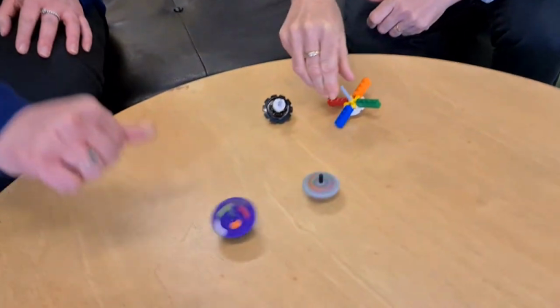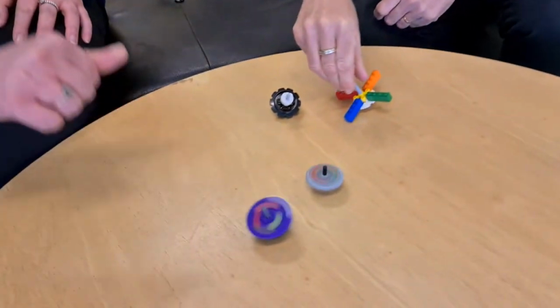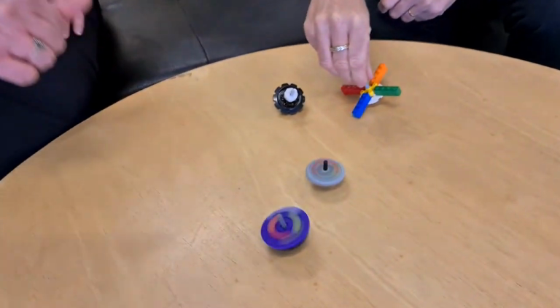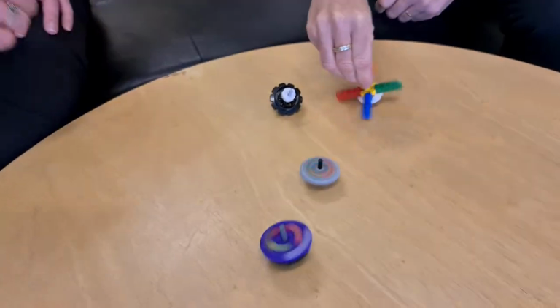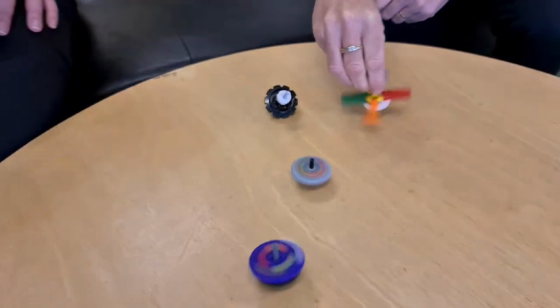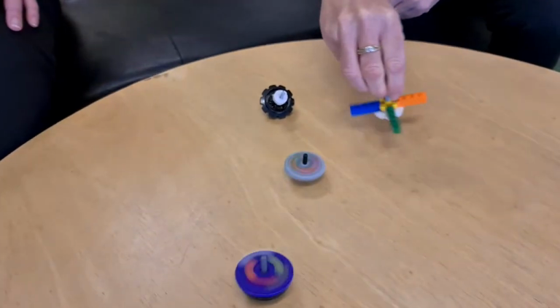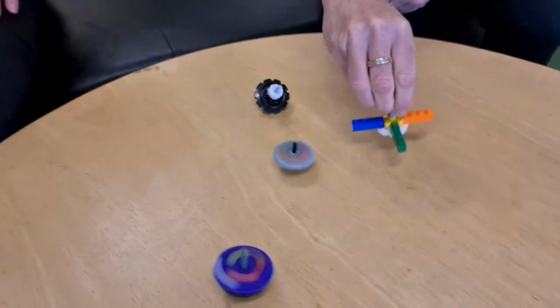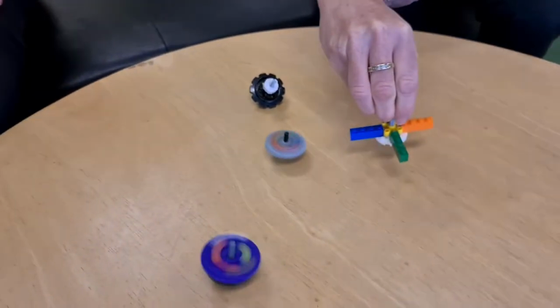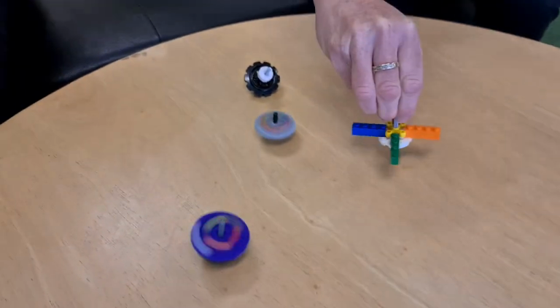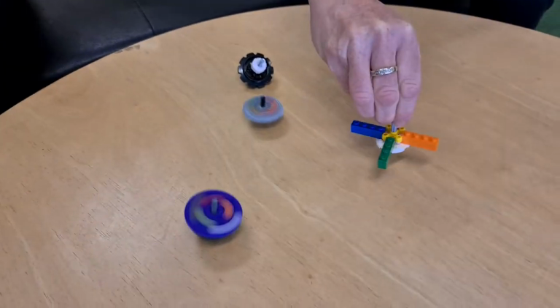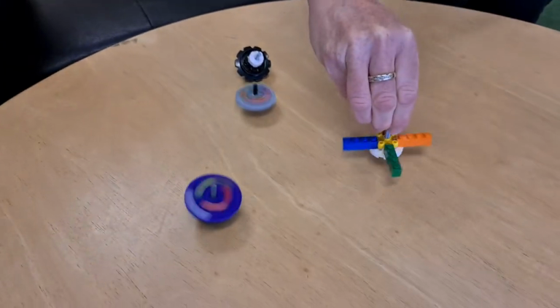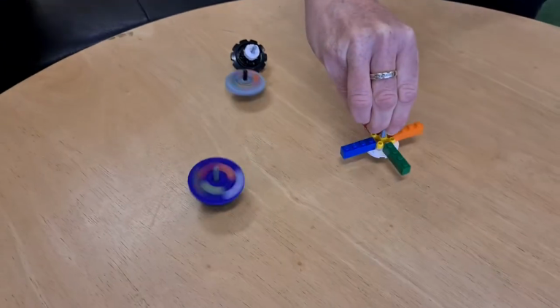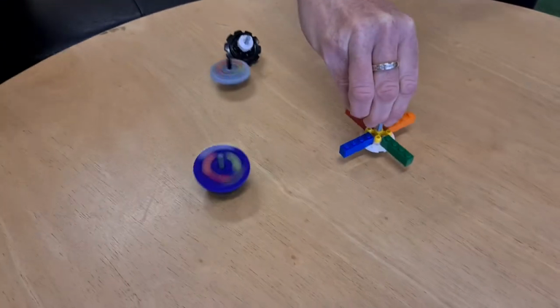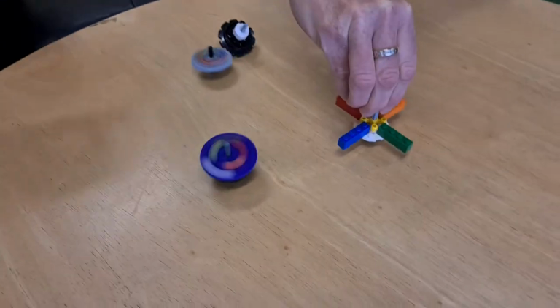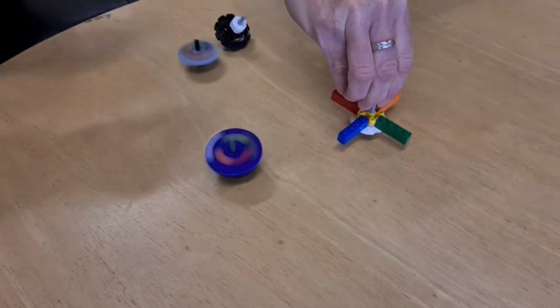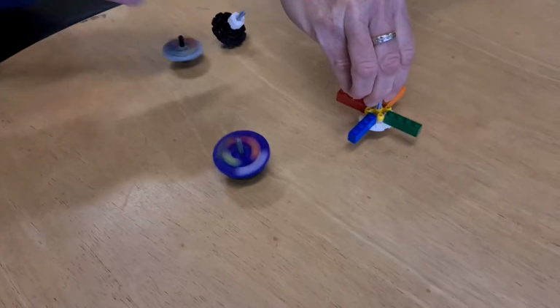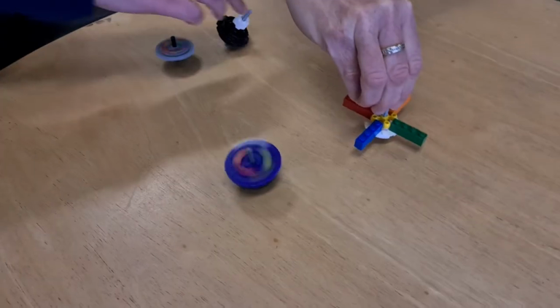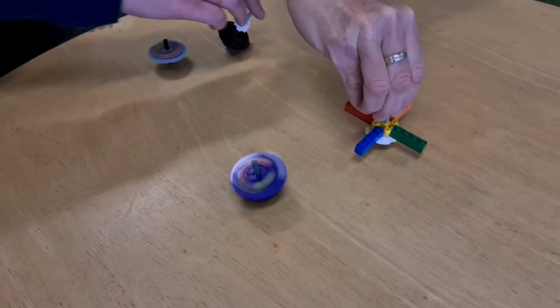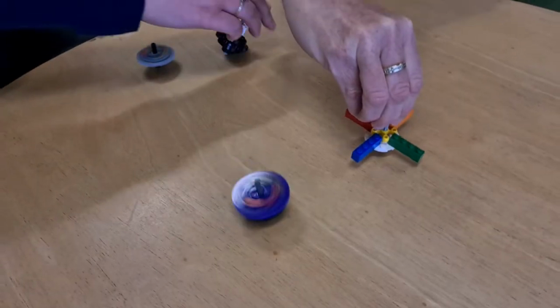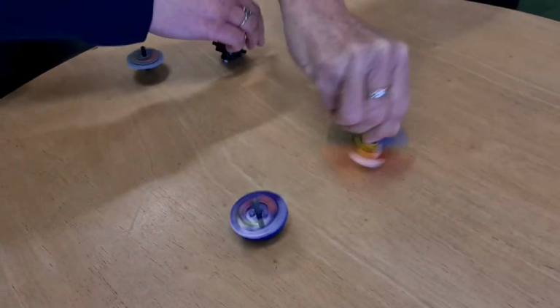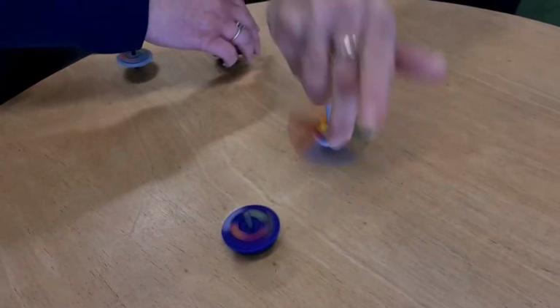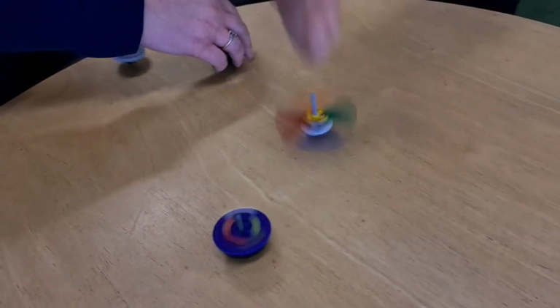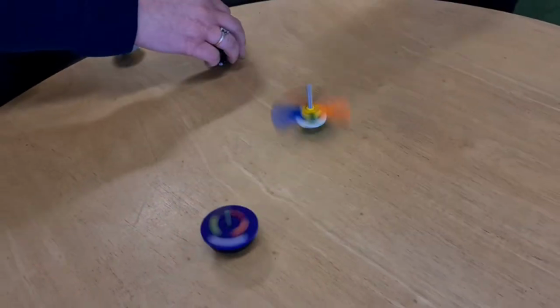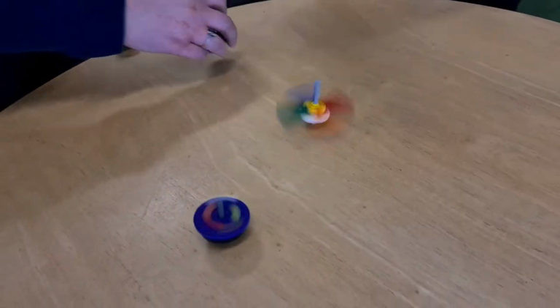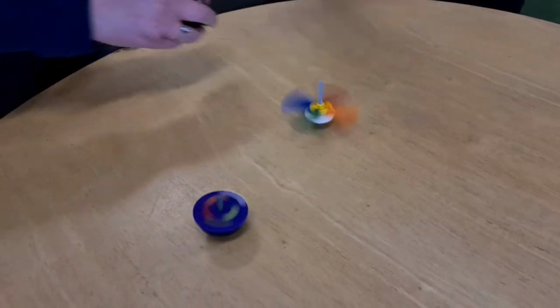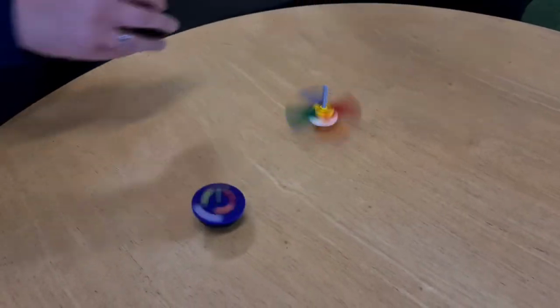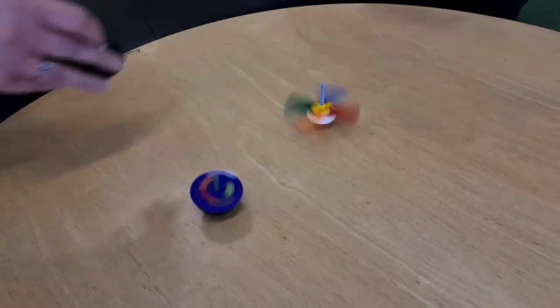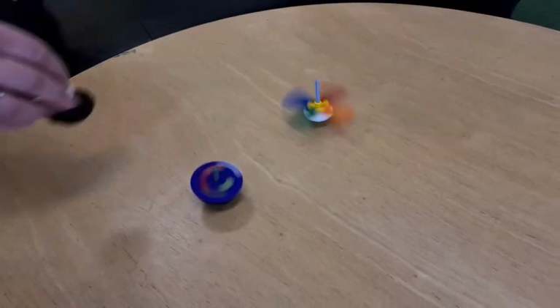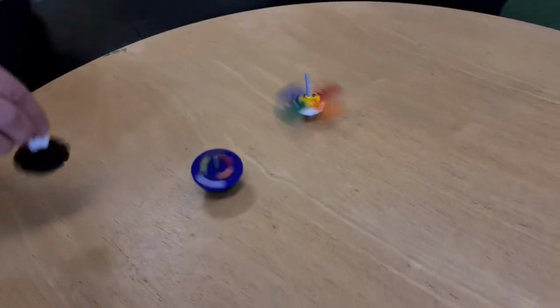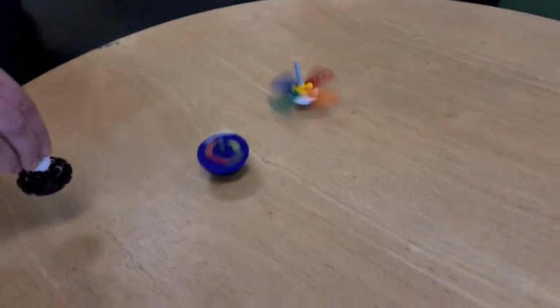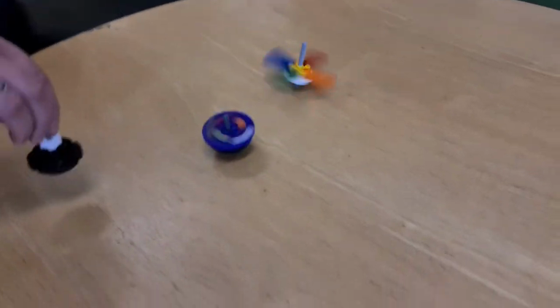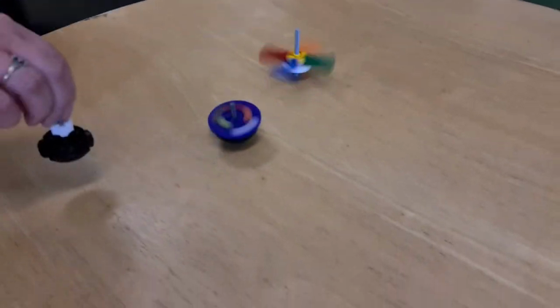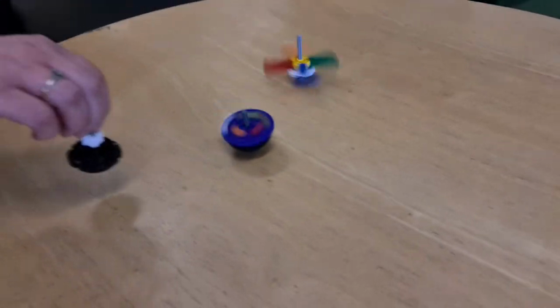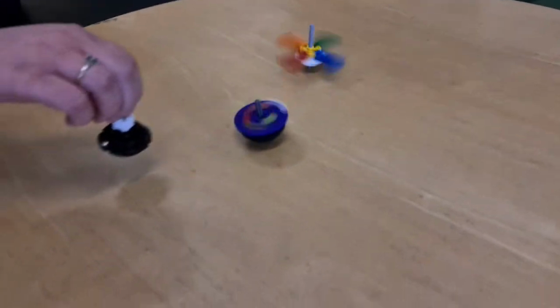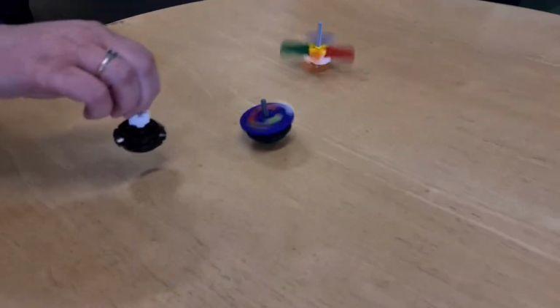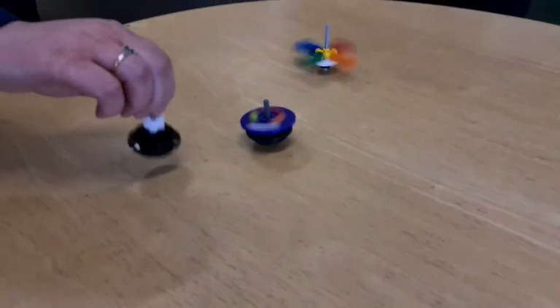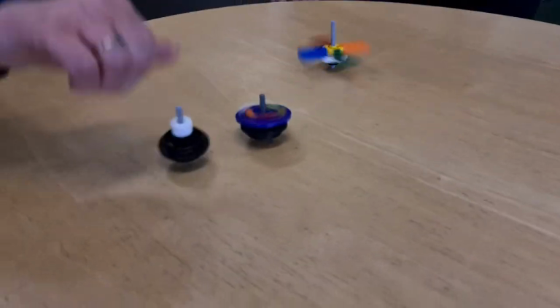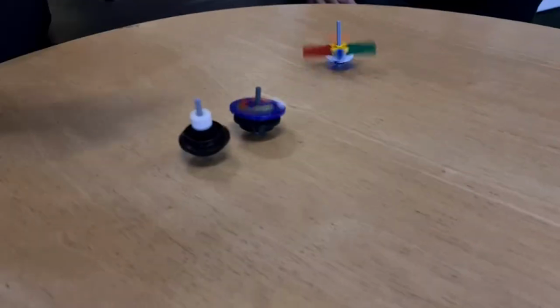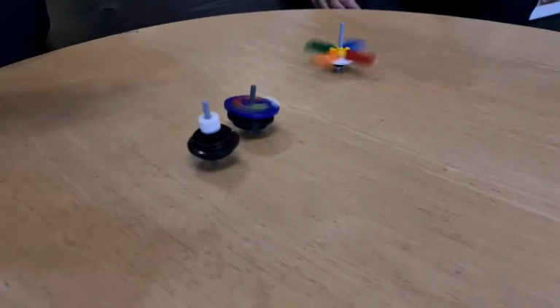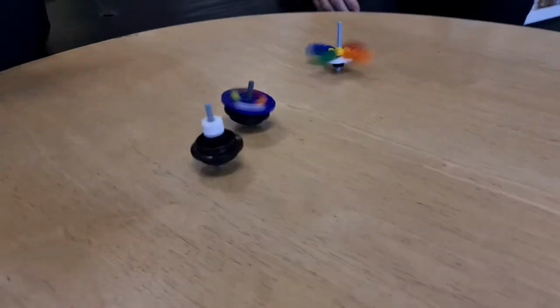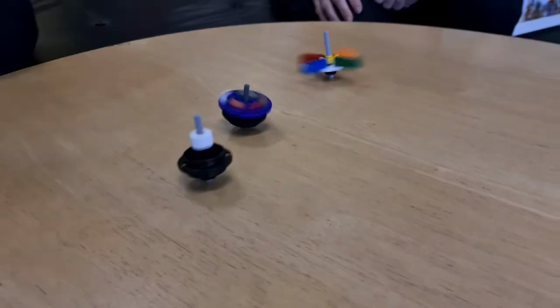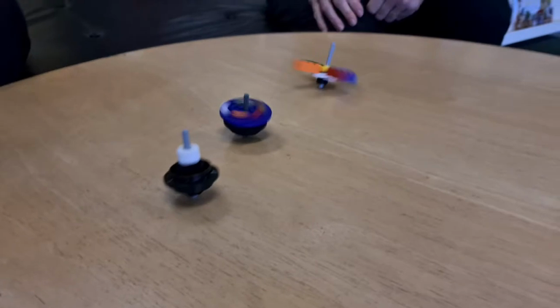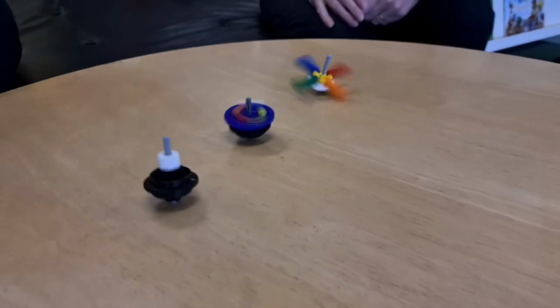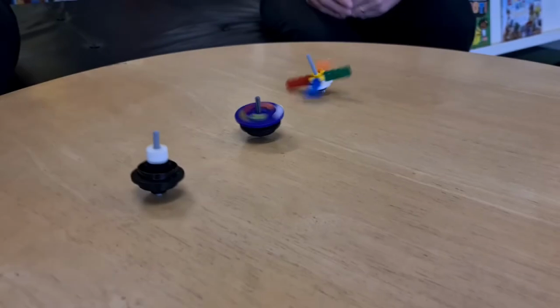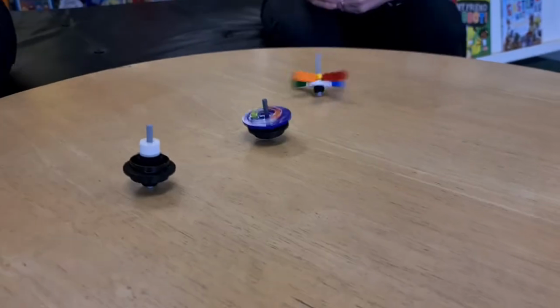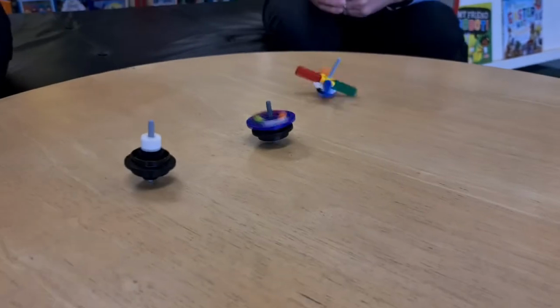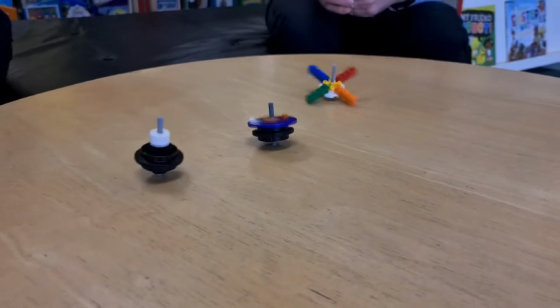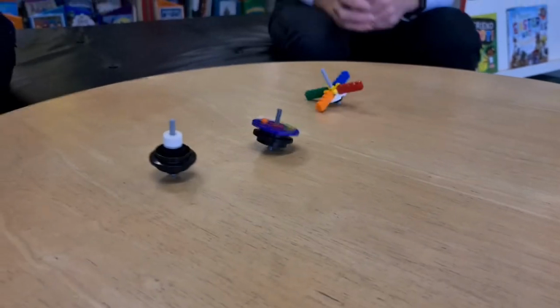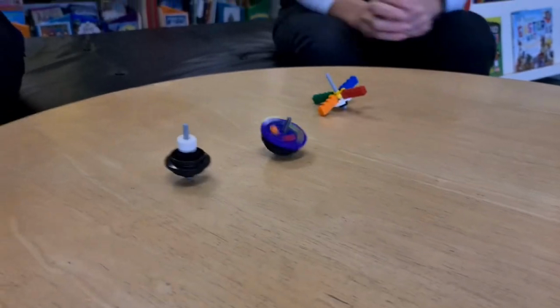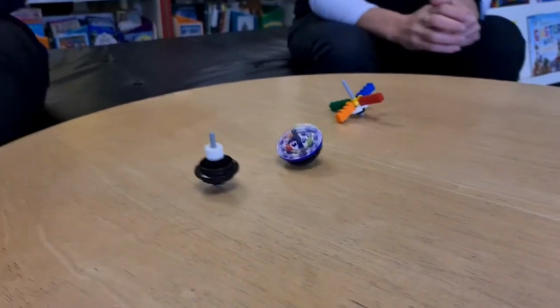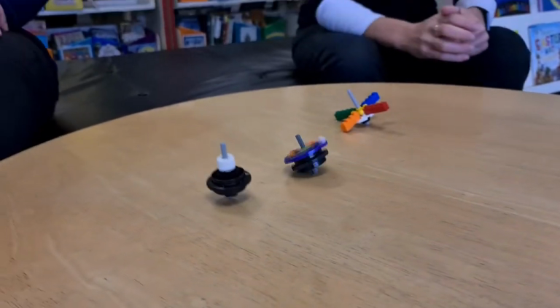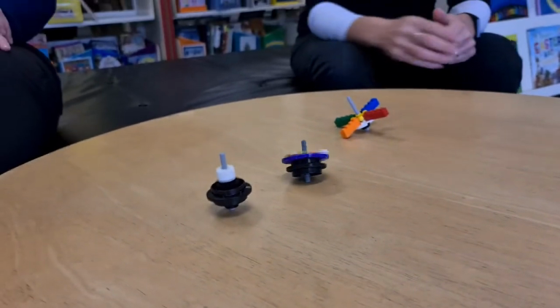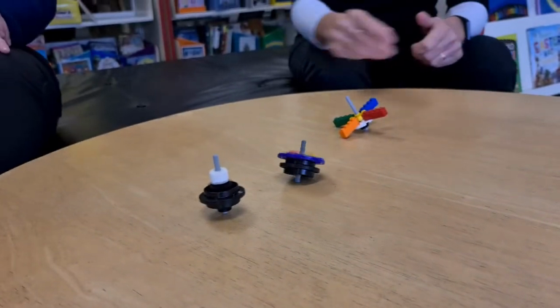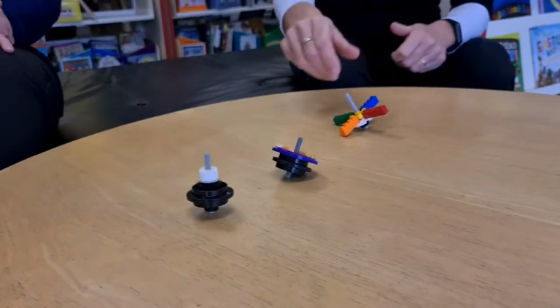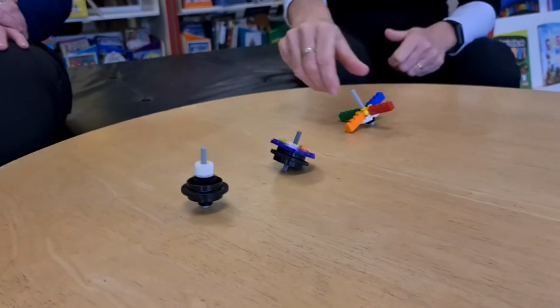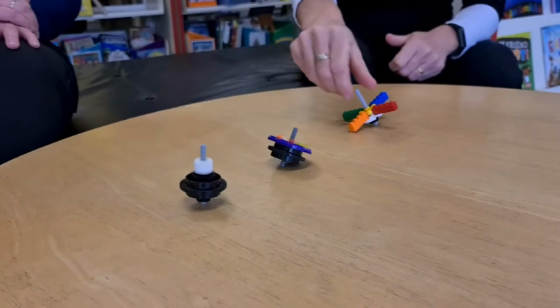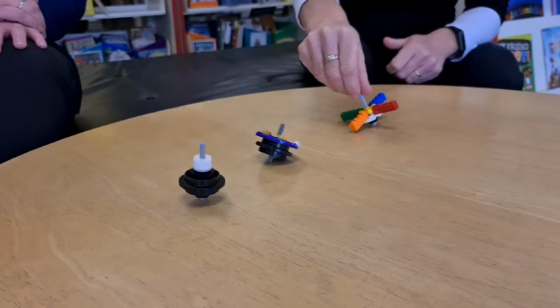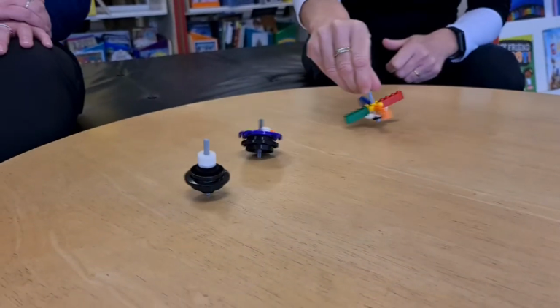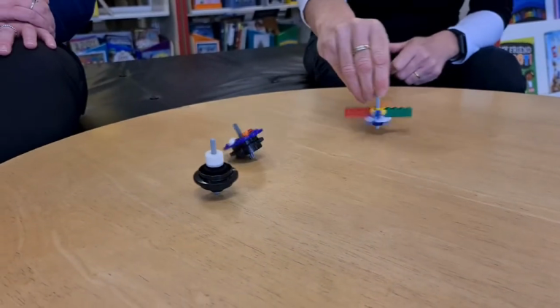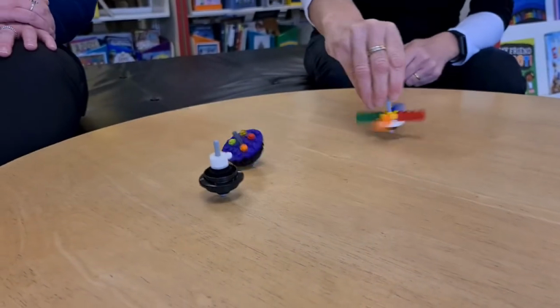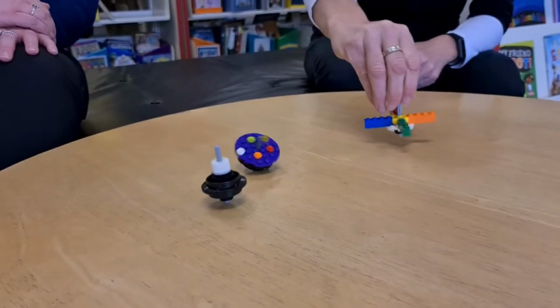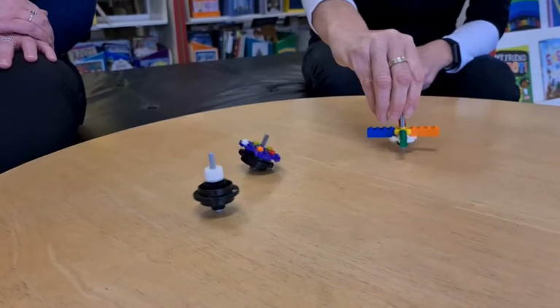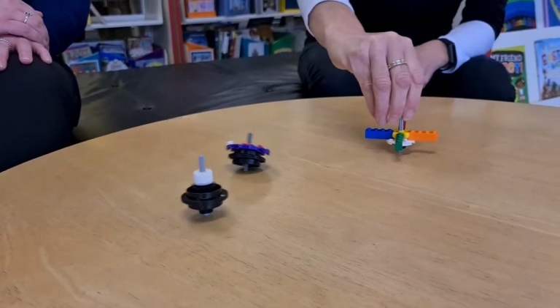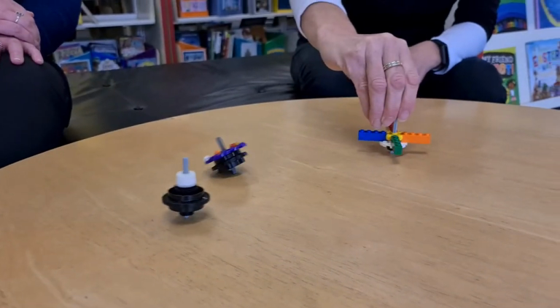You can use any colours that you want, jazz them up, big or small. The lighter that they are though, the faster that they will go.